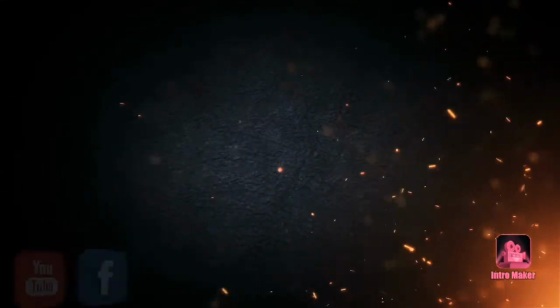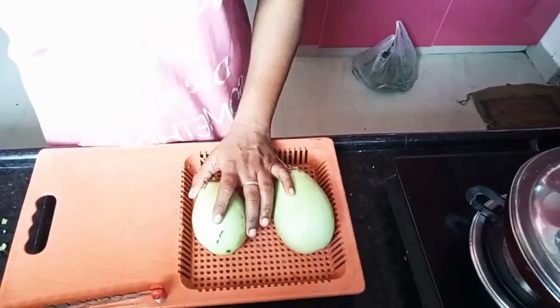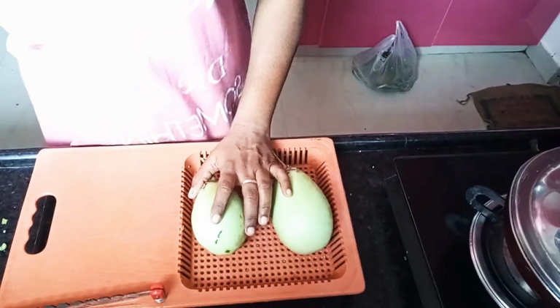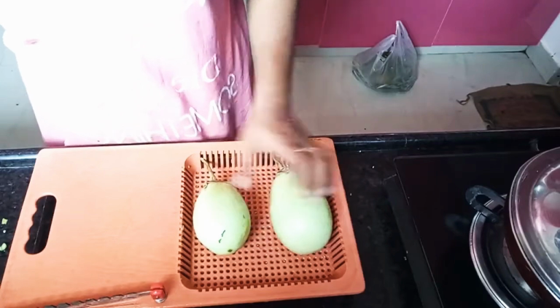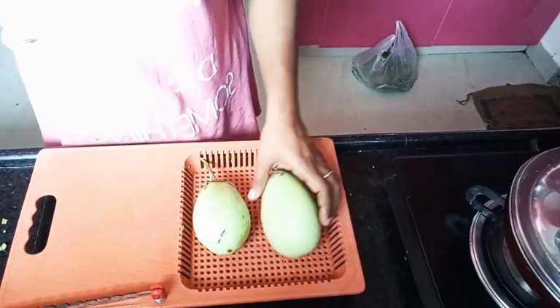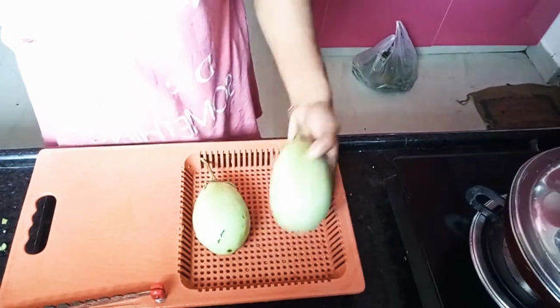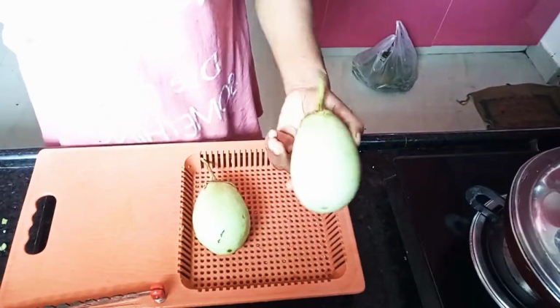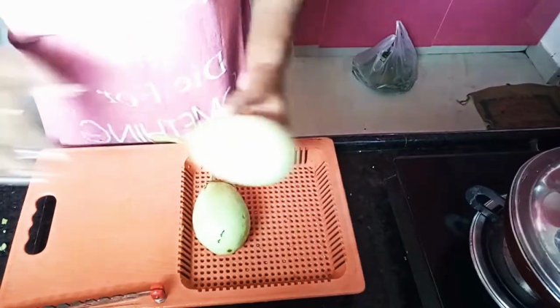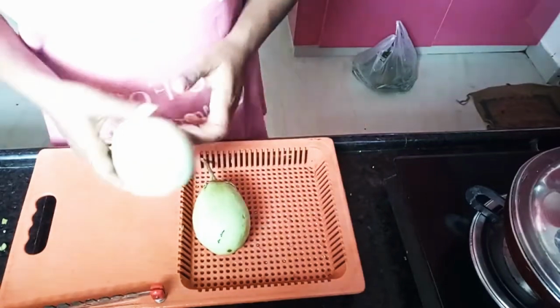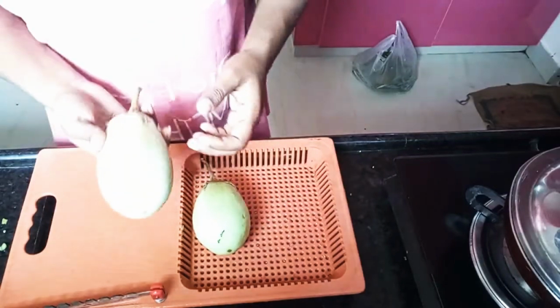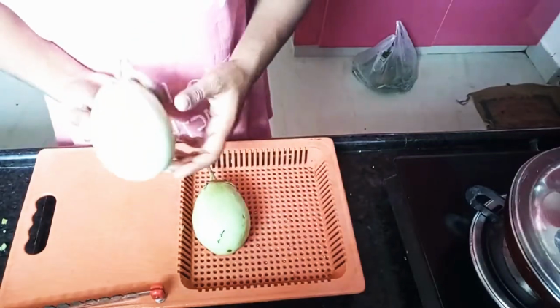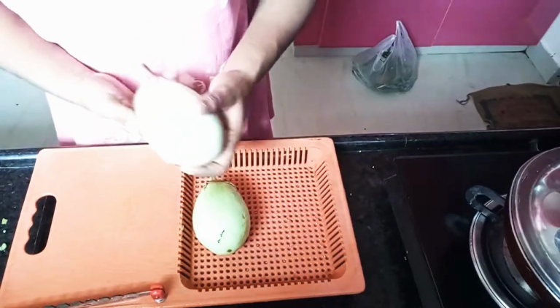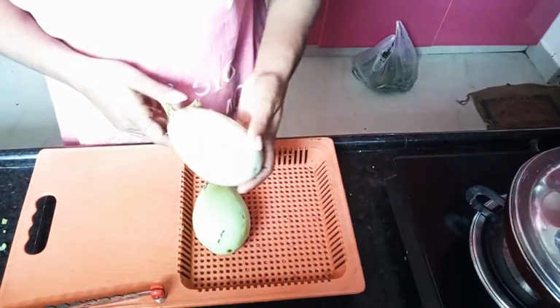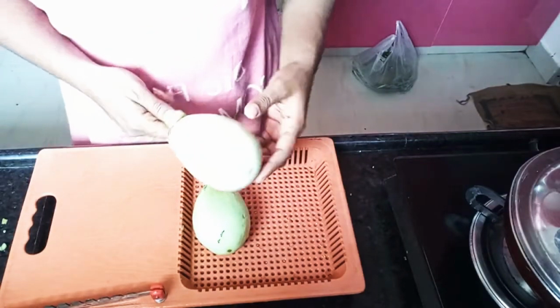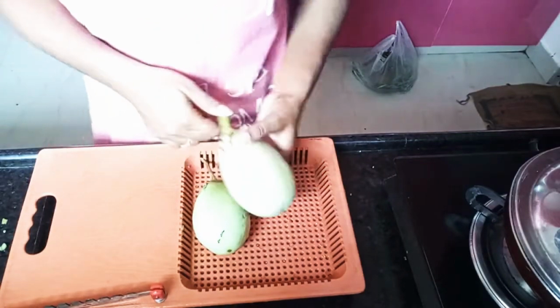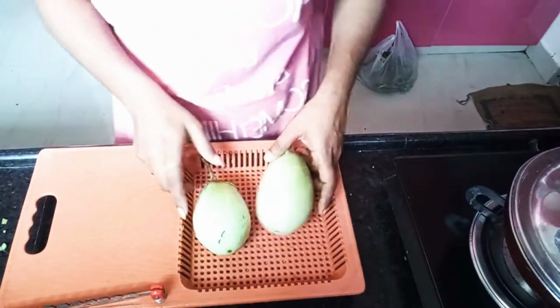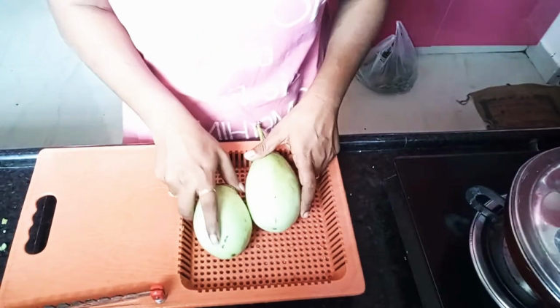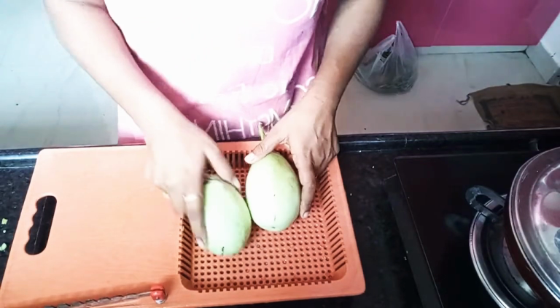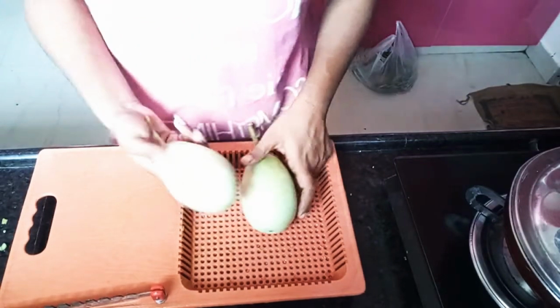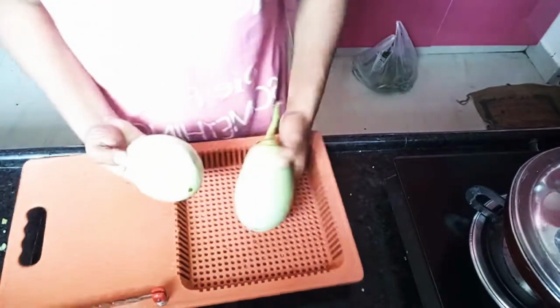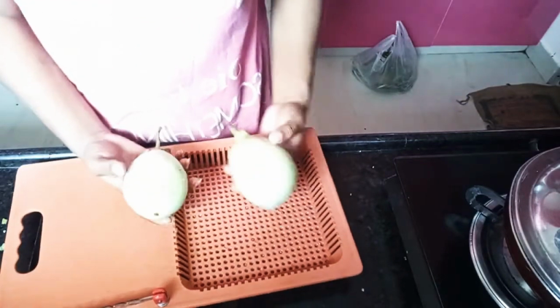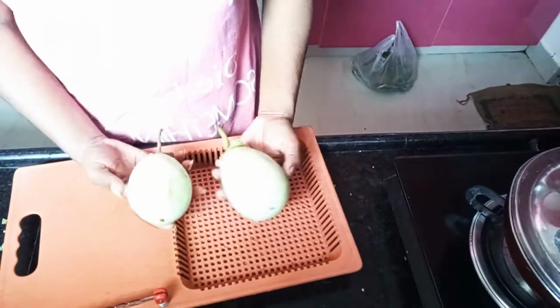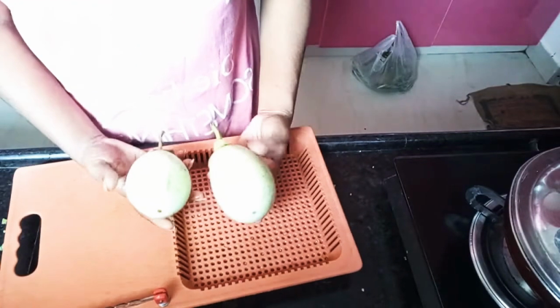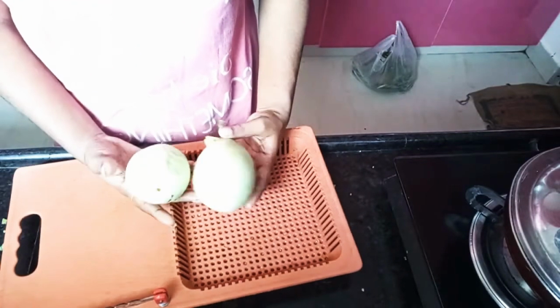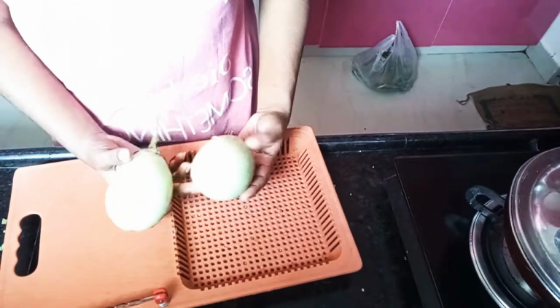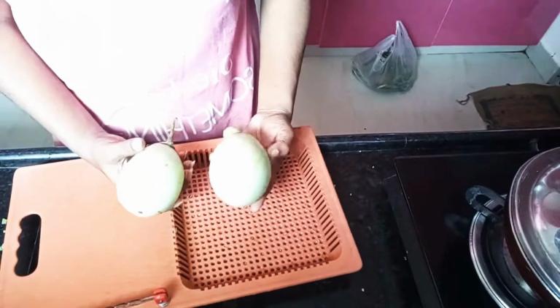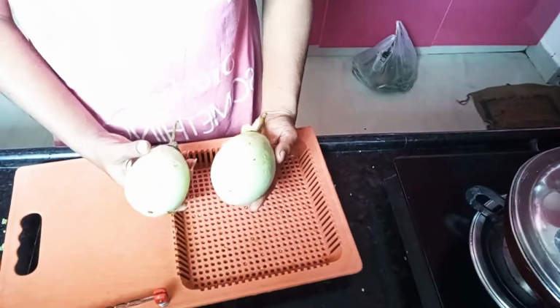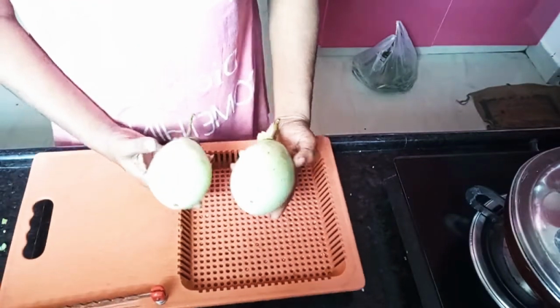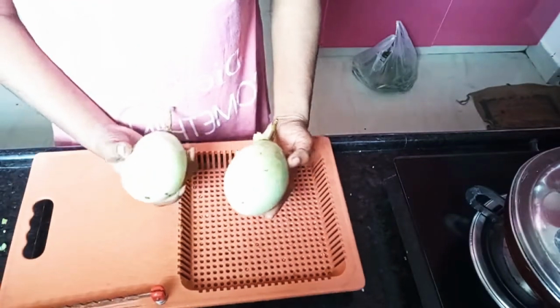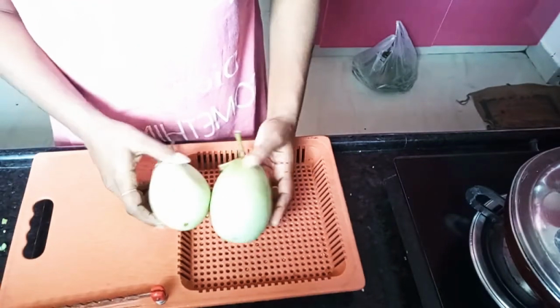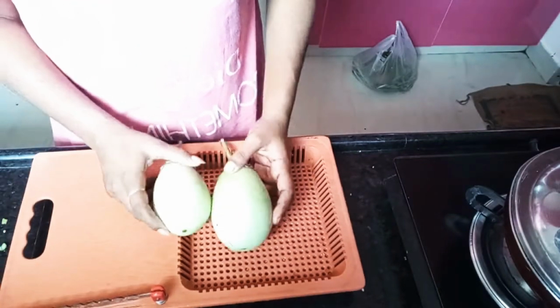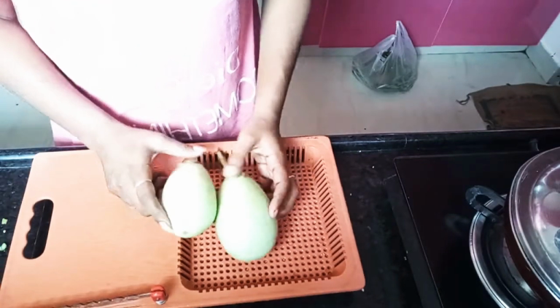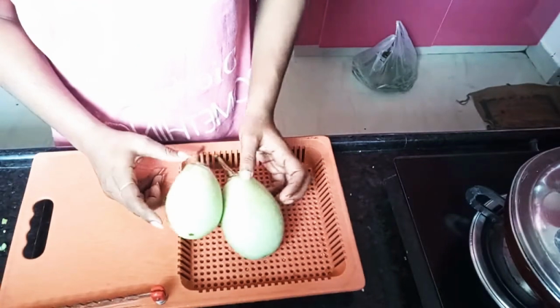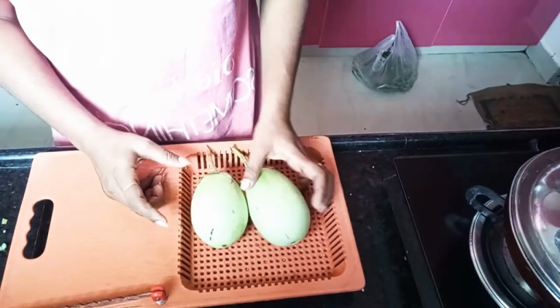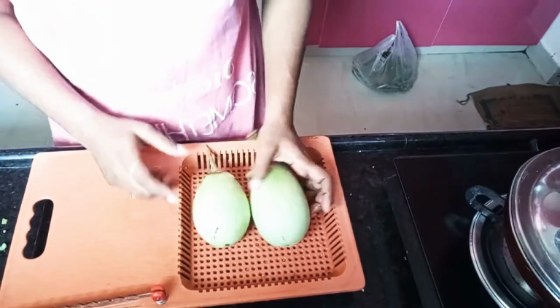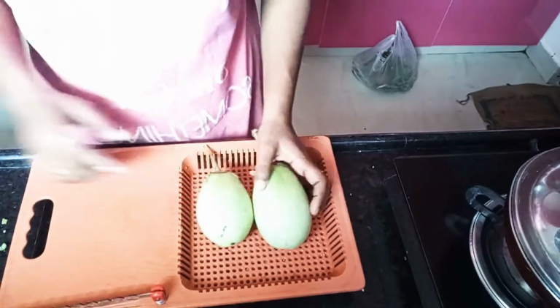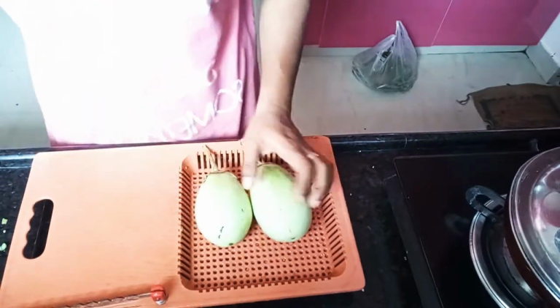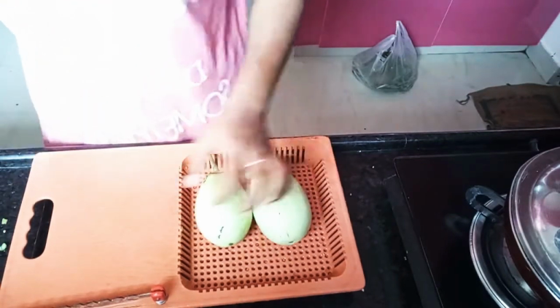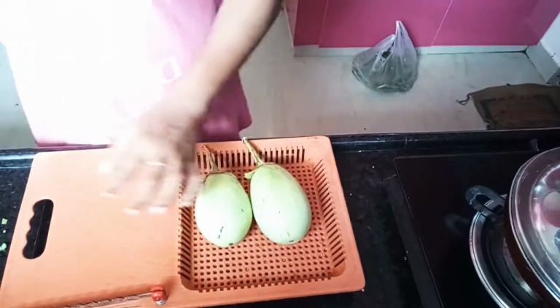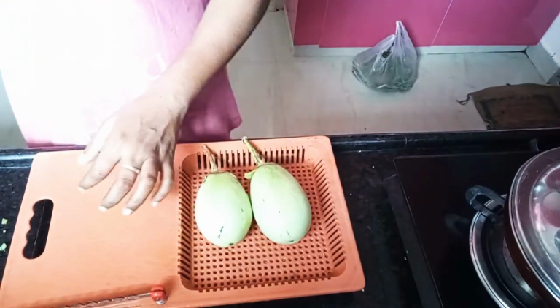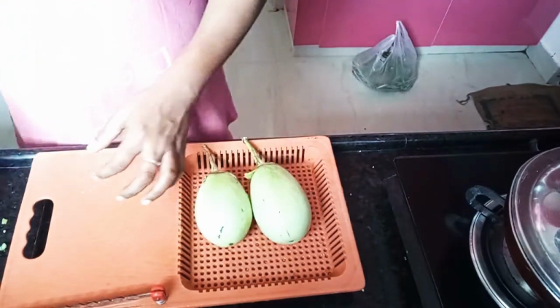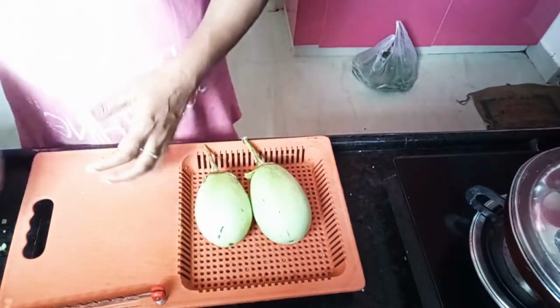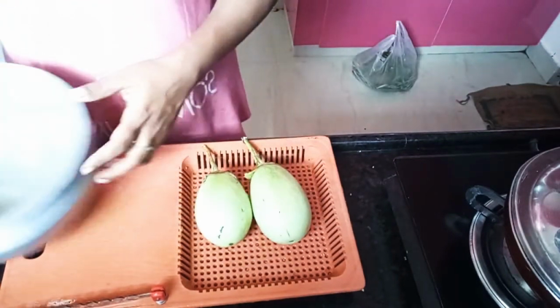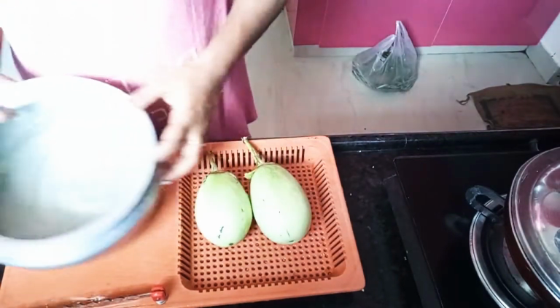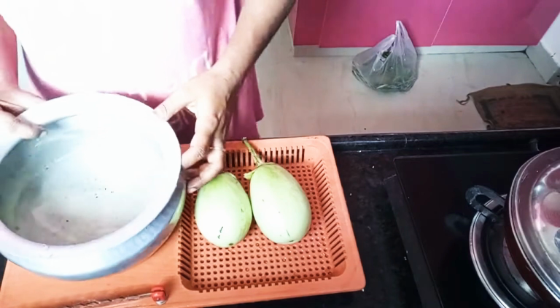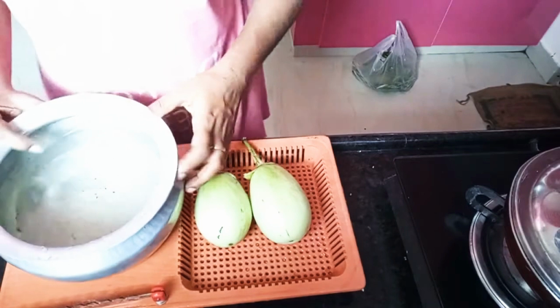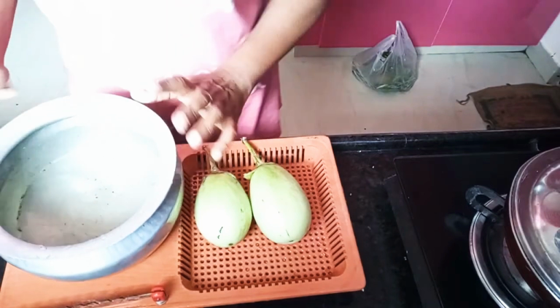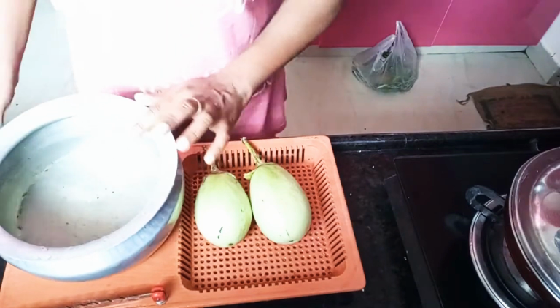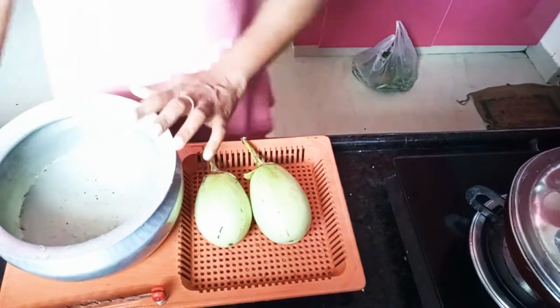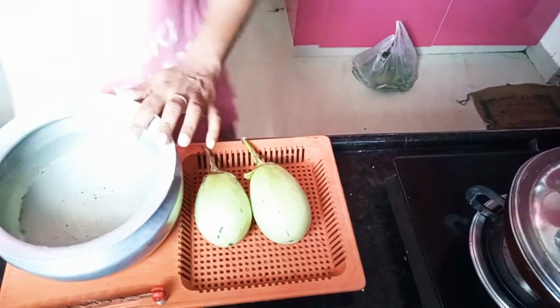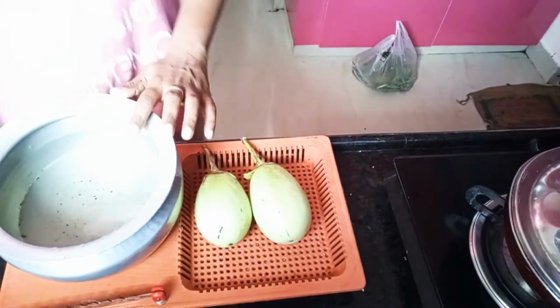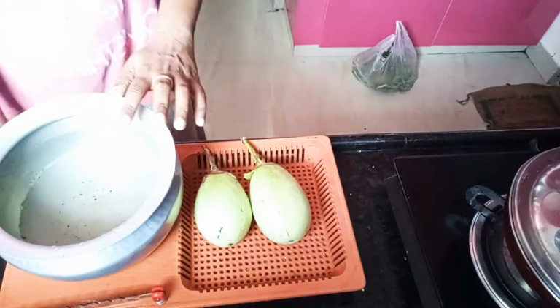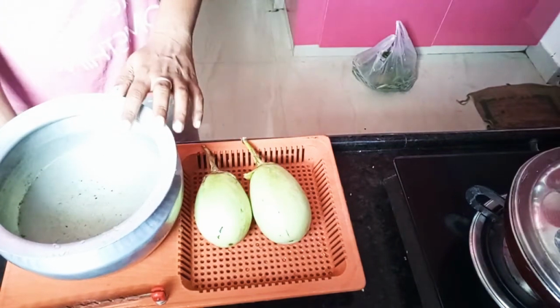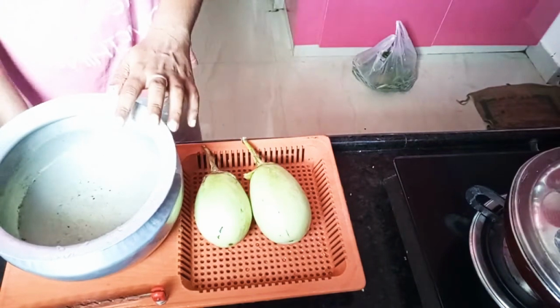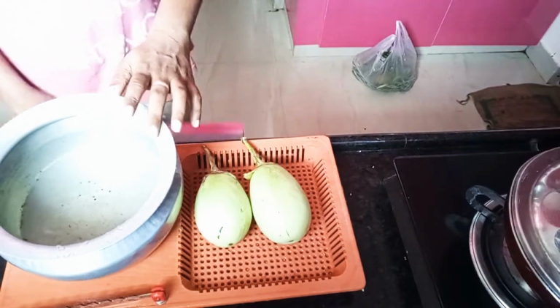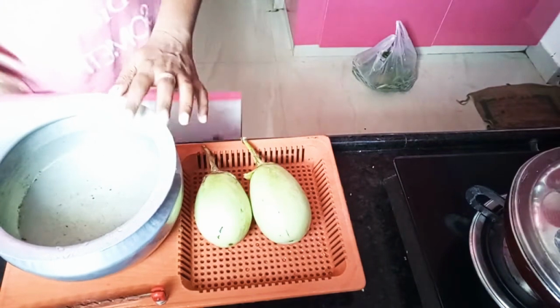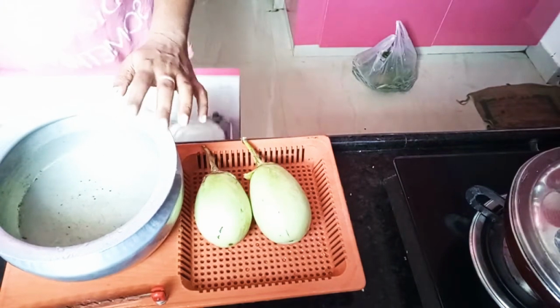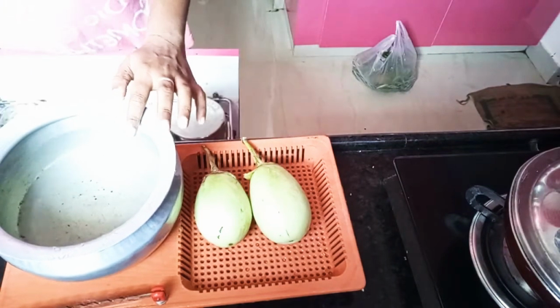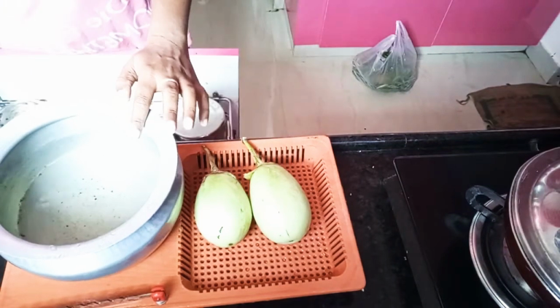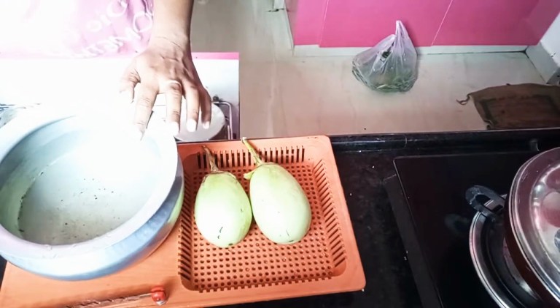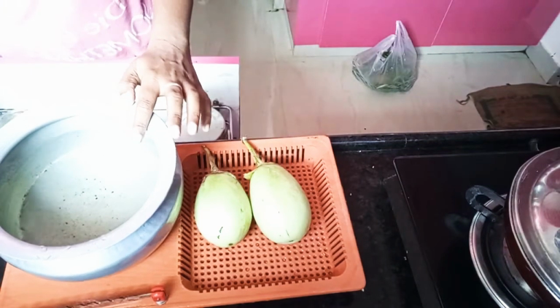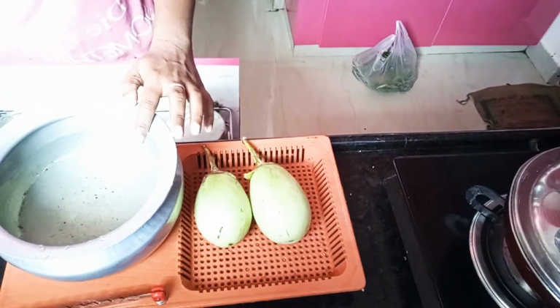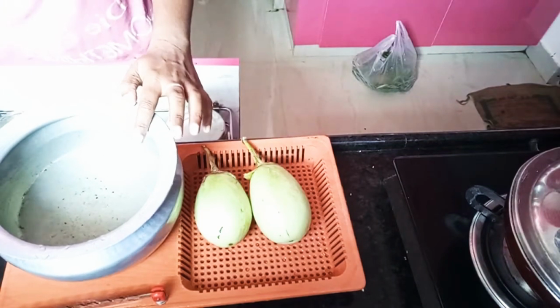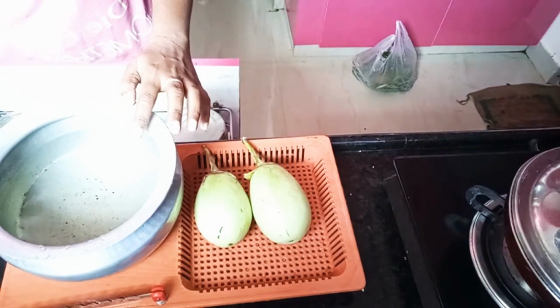Hi guys, welcome back to my channel. Today I have a special recipe. First, this is the recipe.